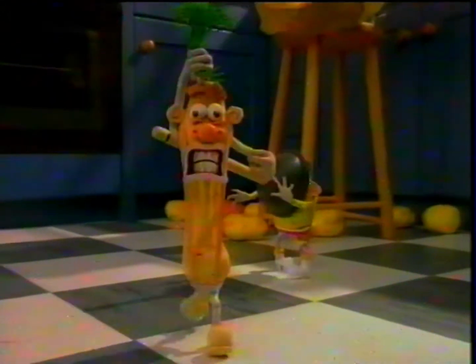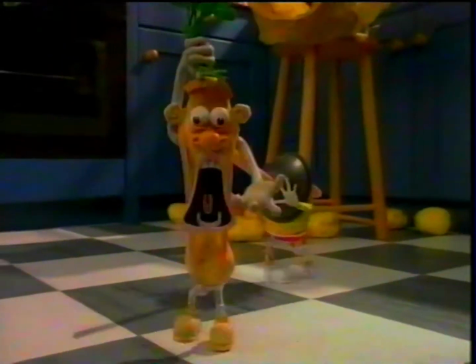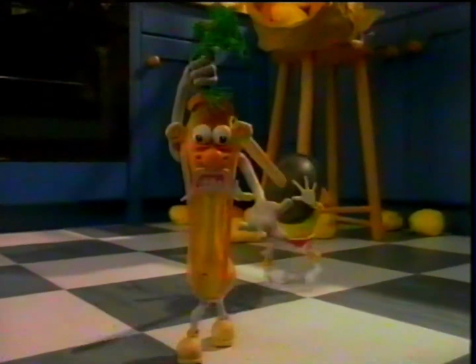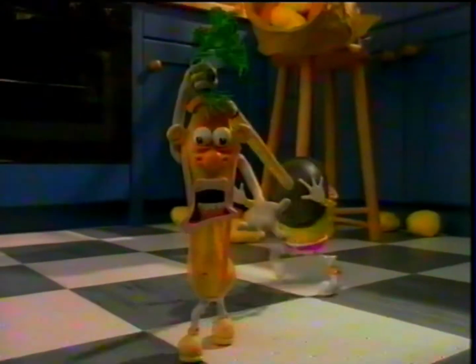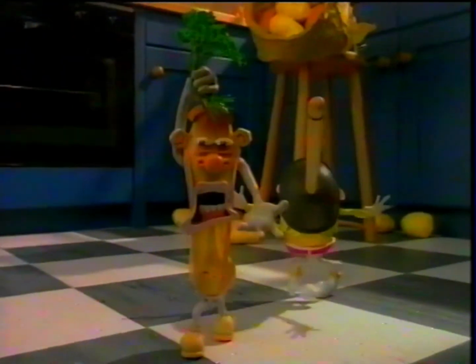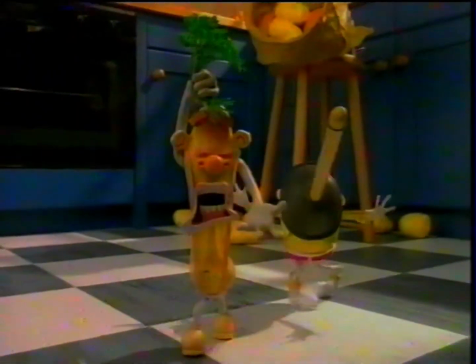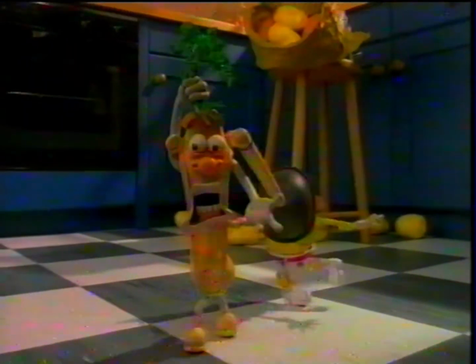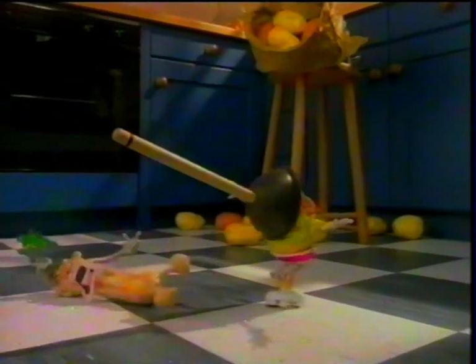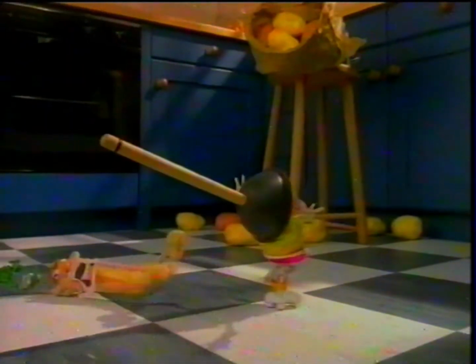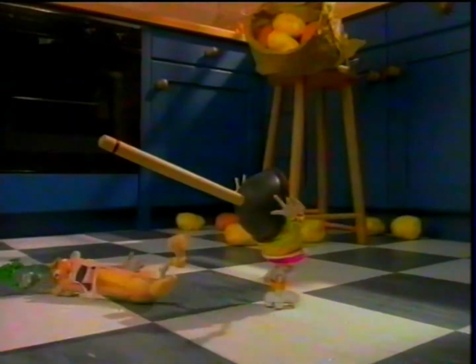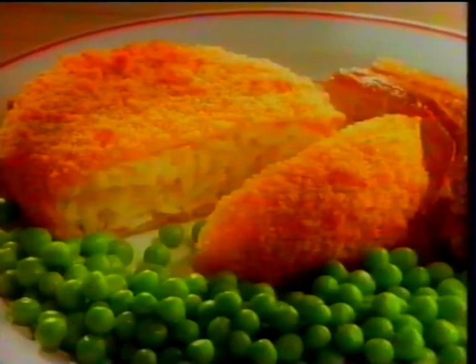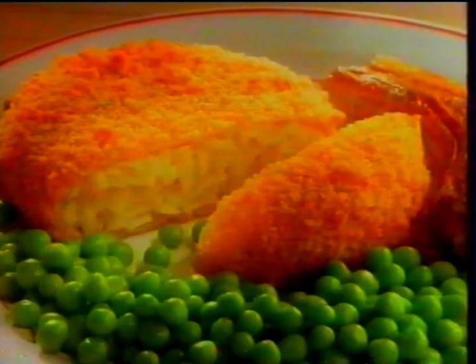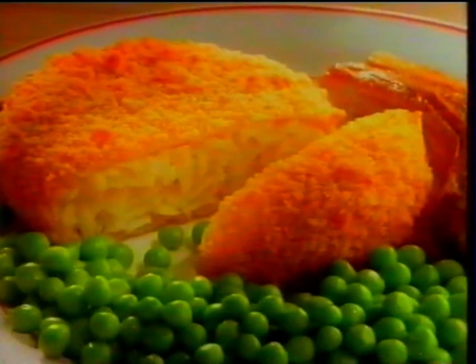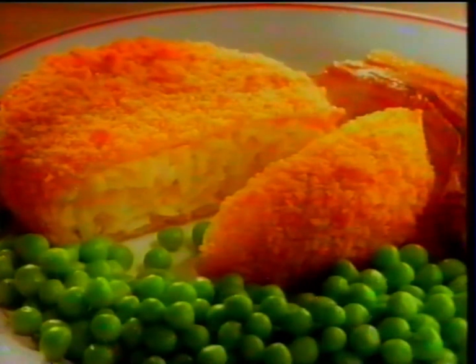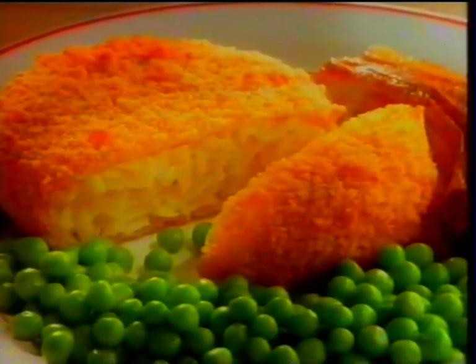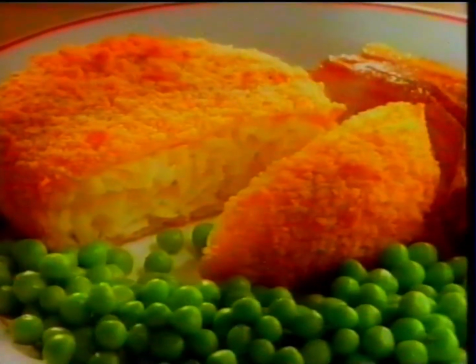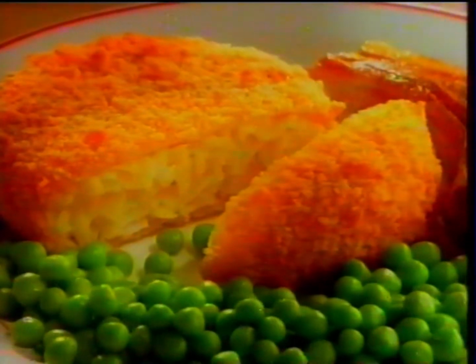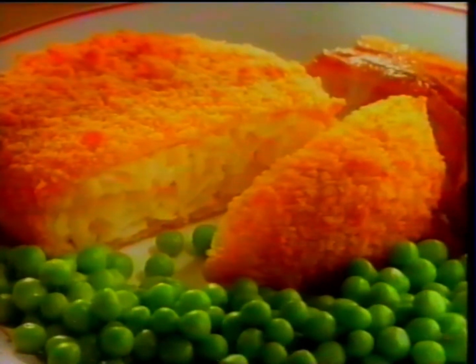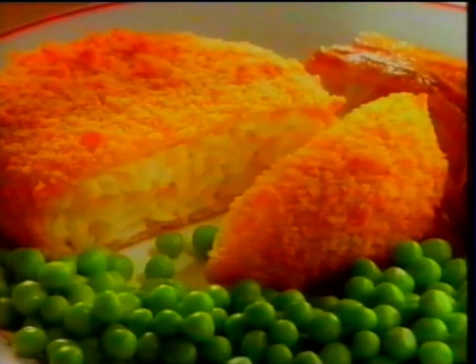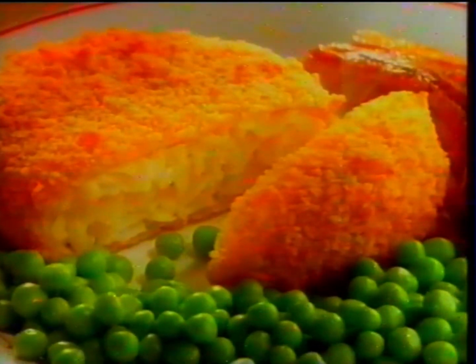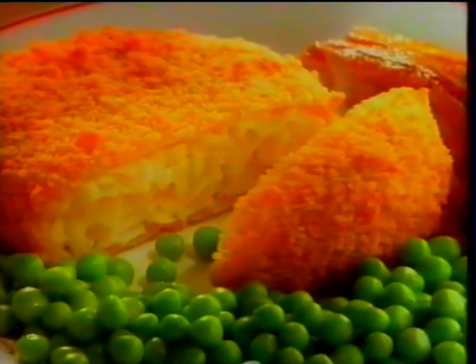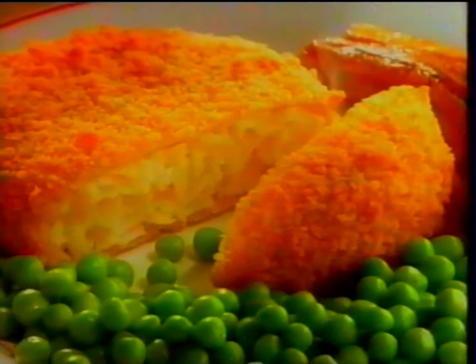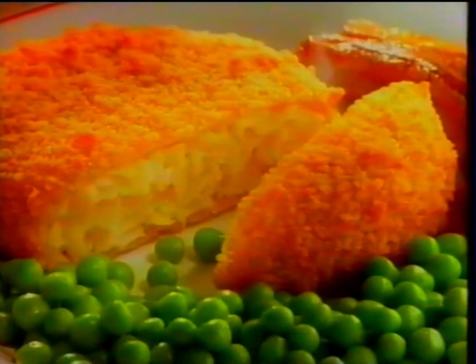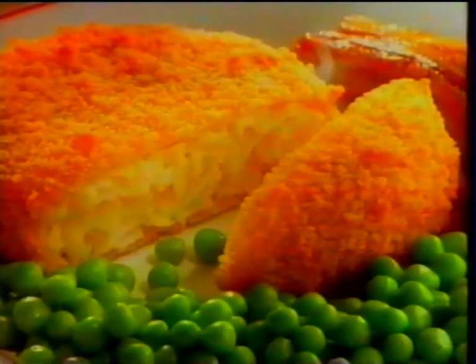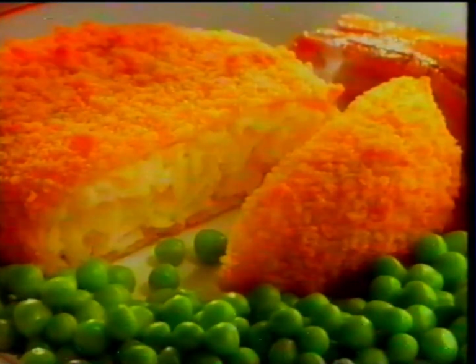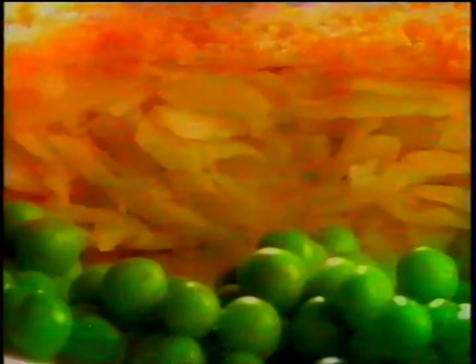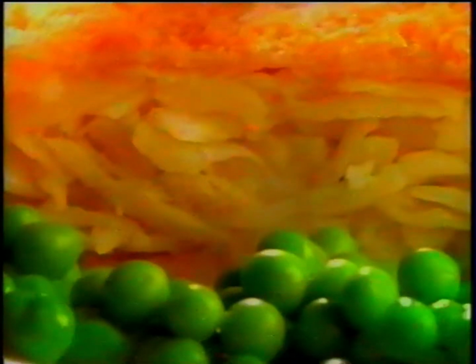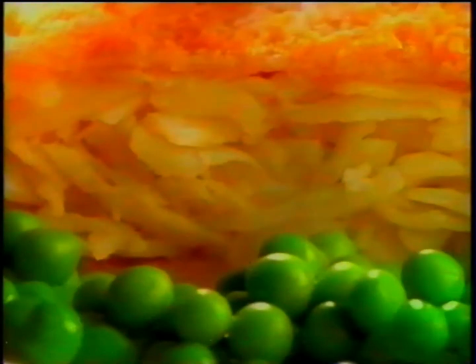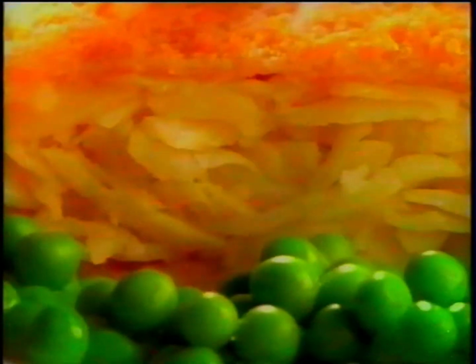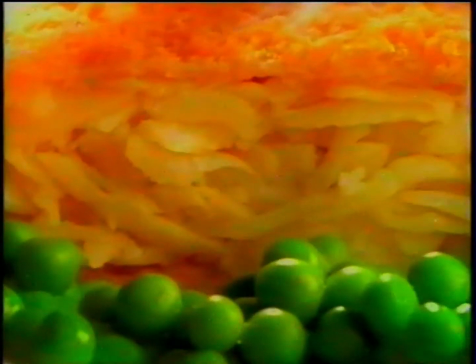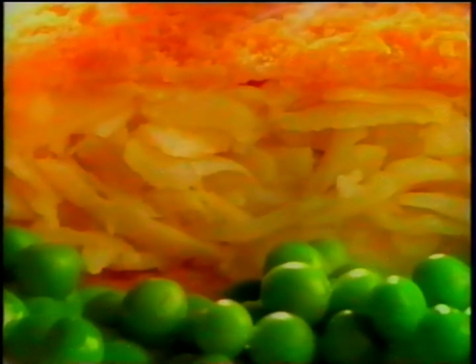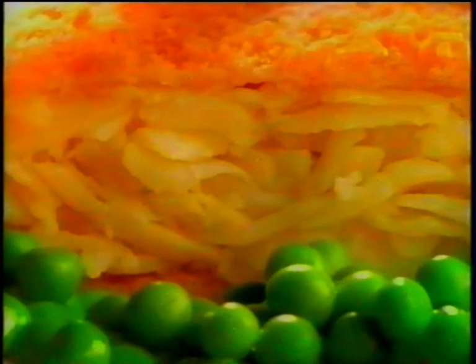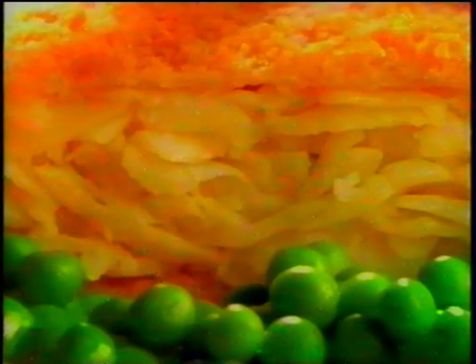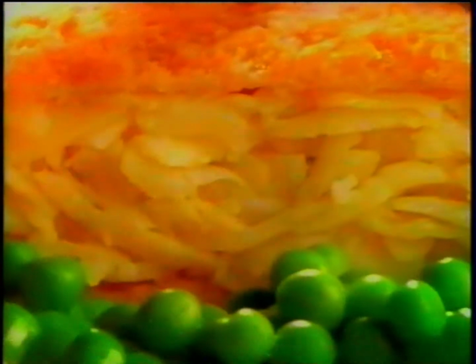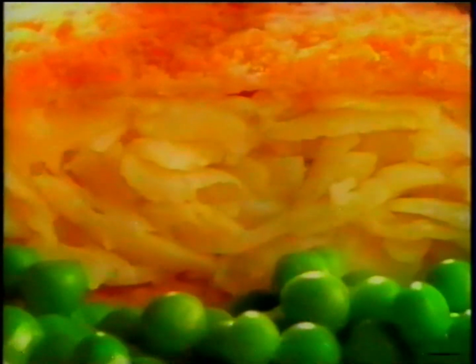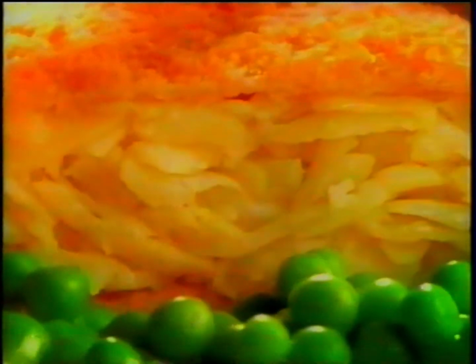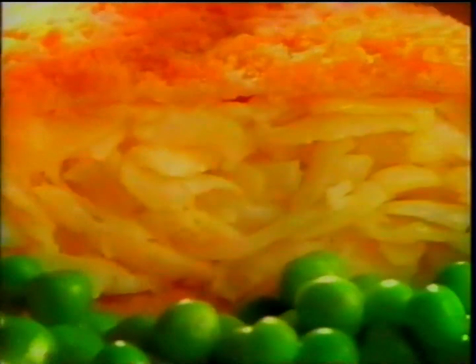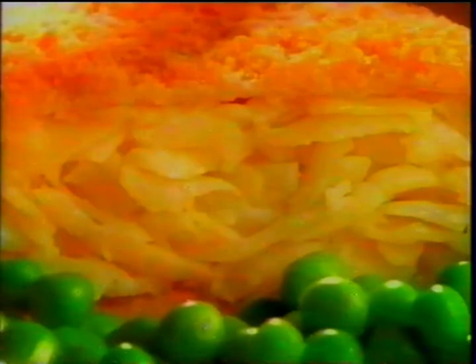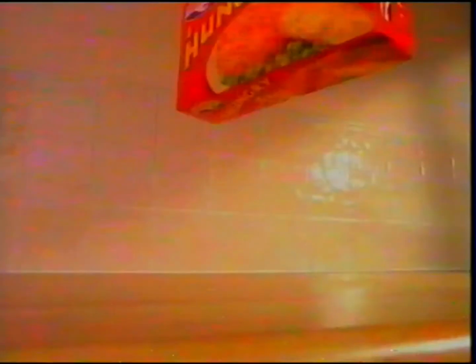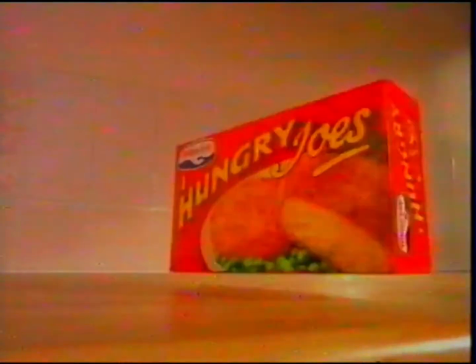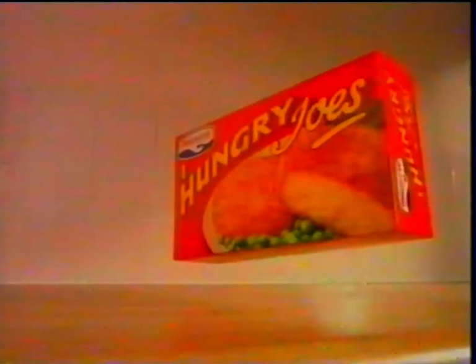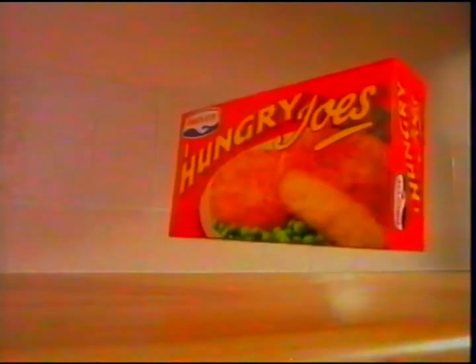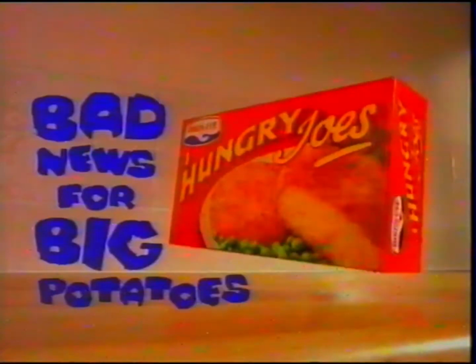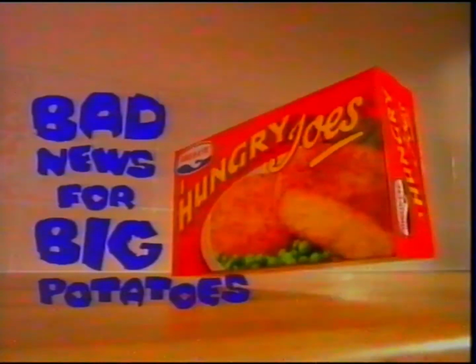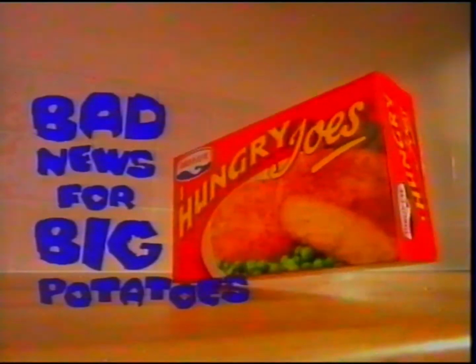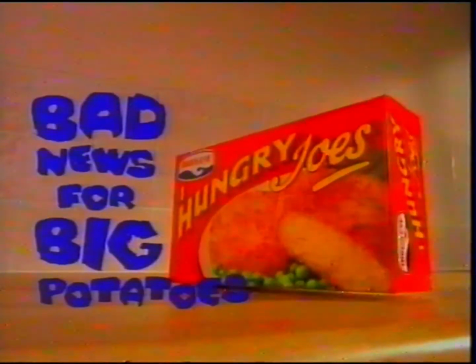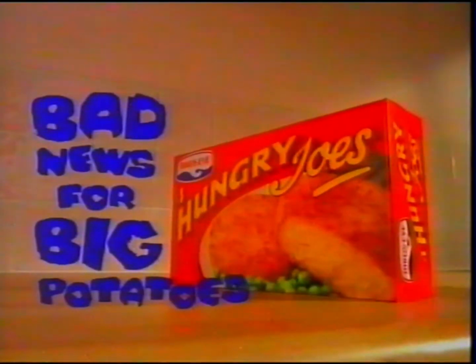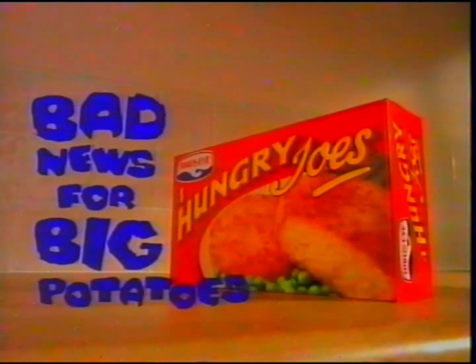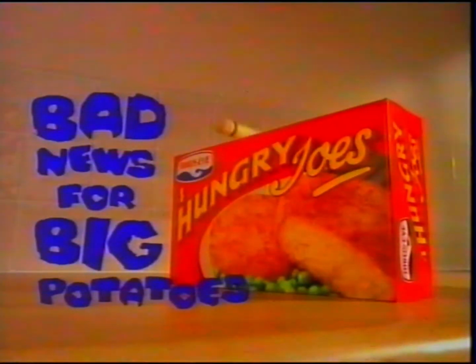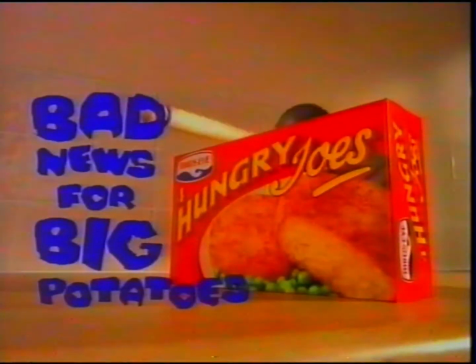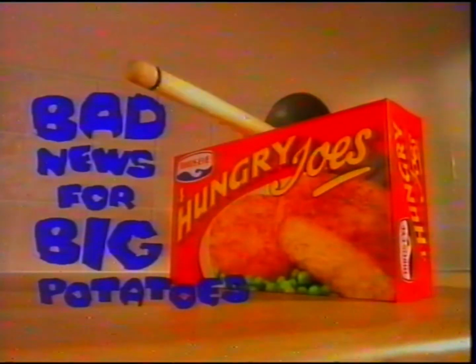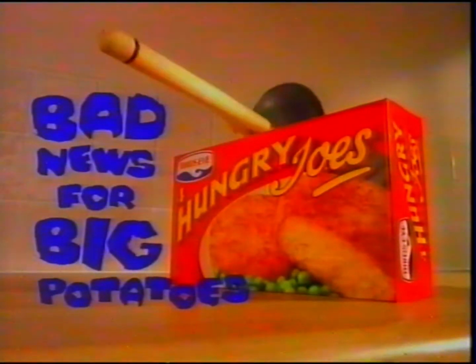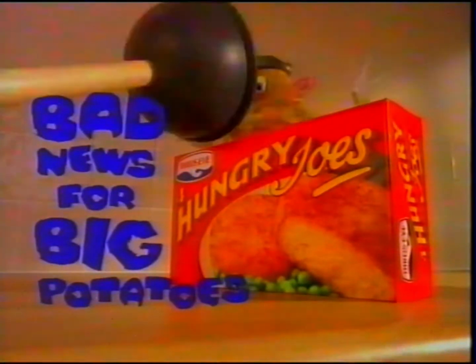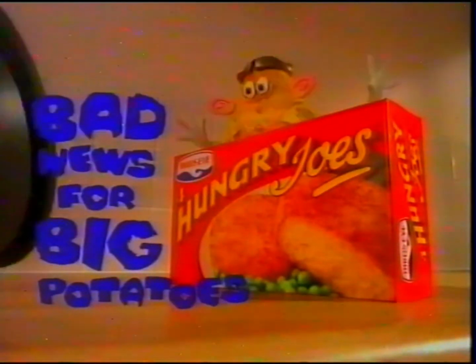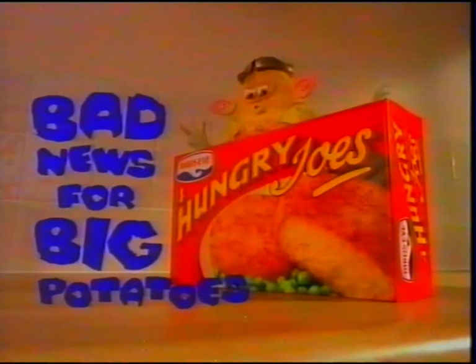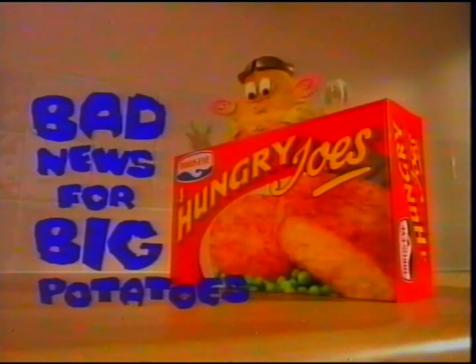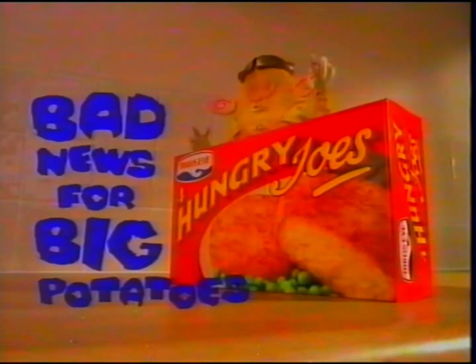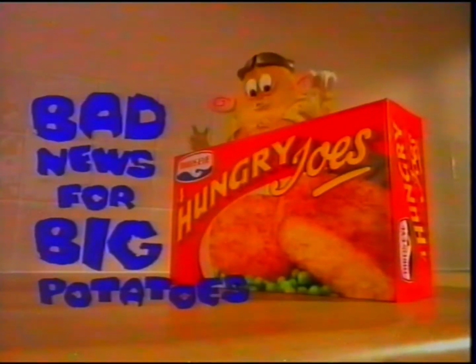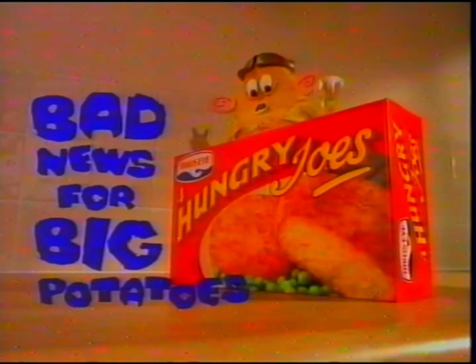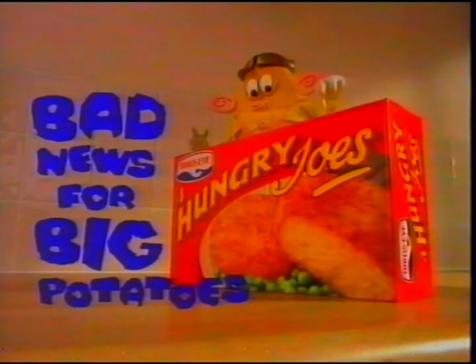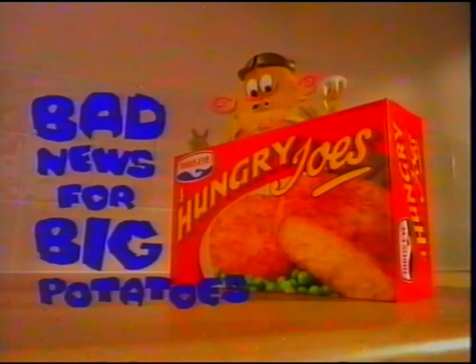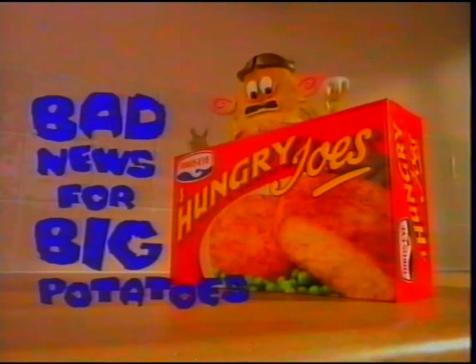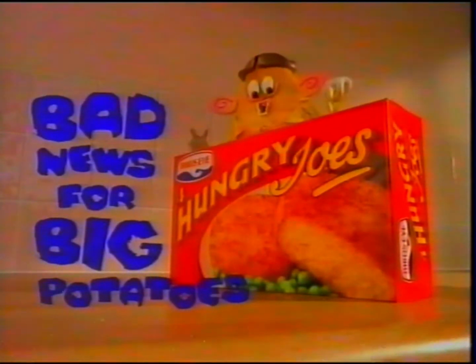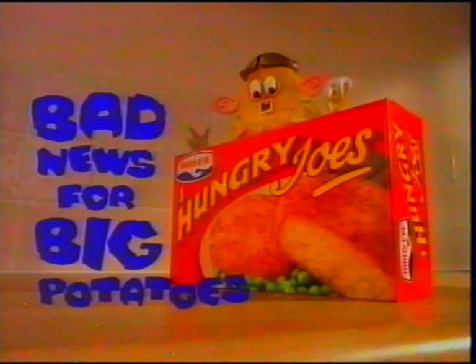I'm a carrot! Brr! Birdseye's huge Hungry Joes, made with real potato and onion. Bad news for big potatoes. And I'm not an onion, neither!